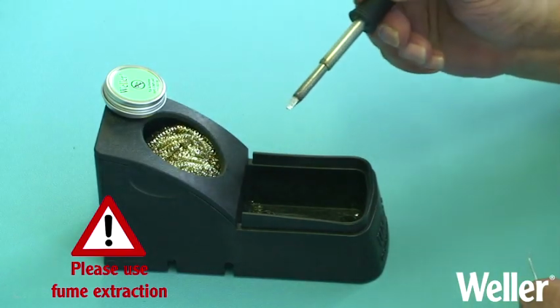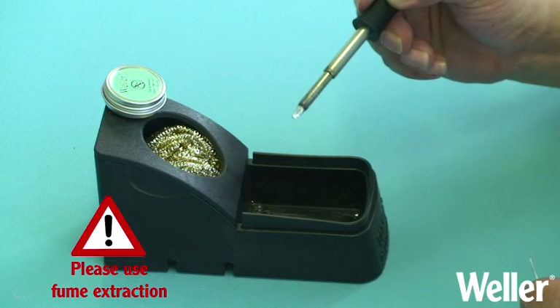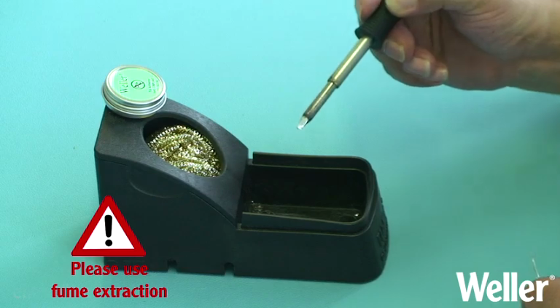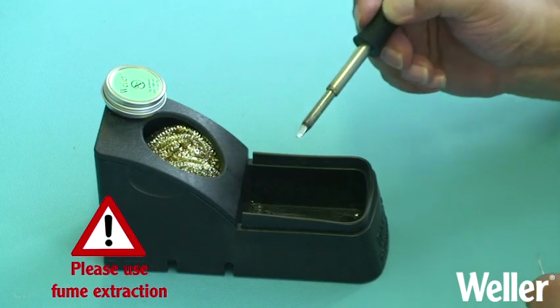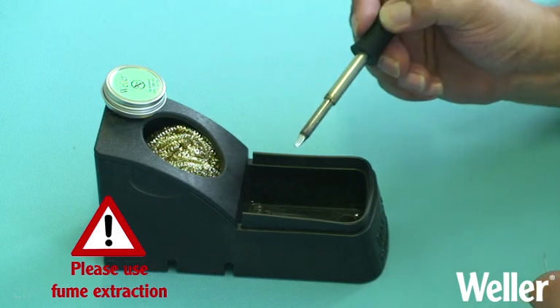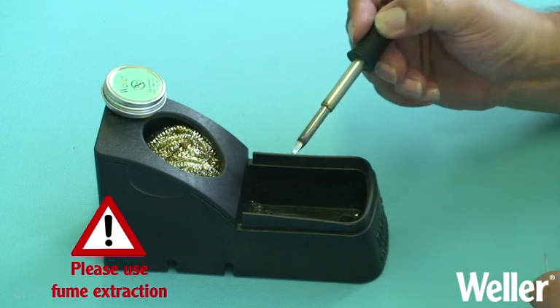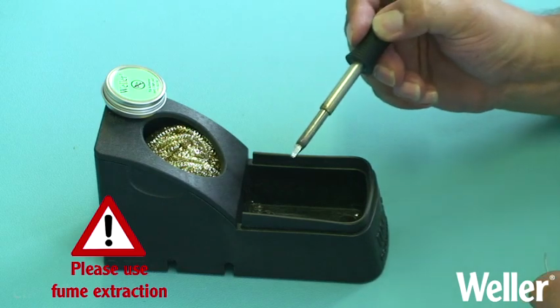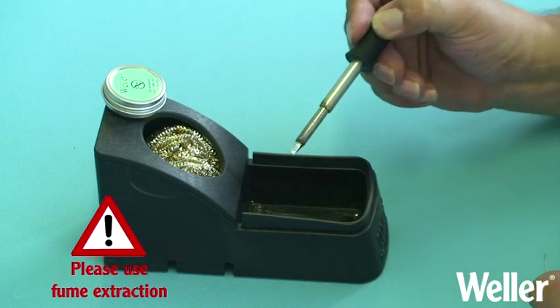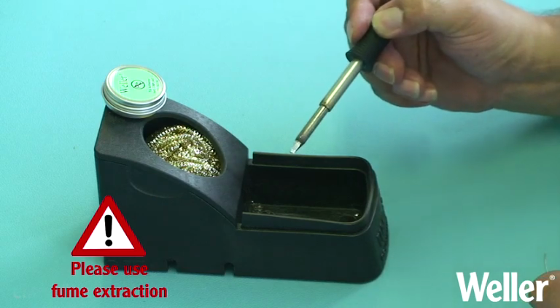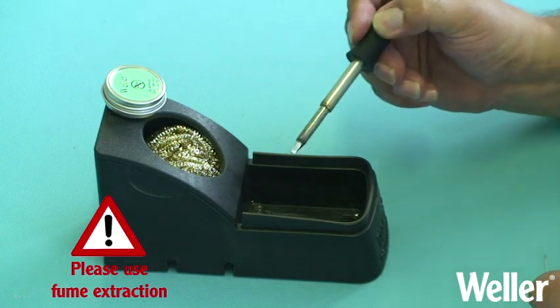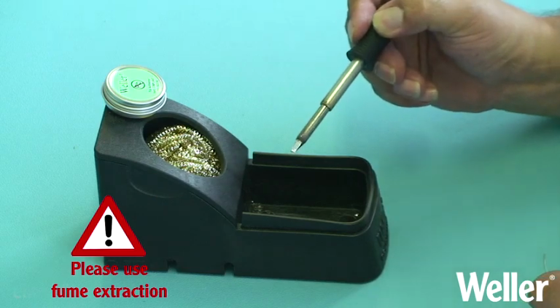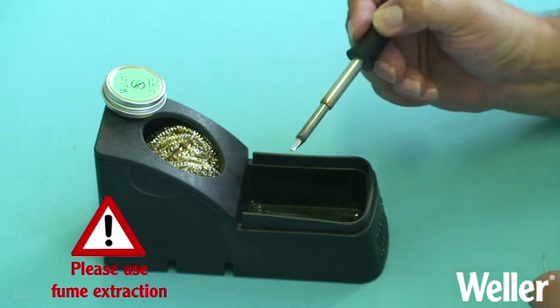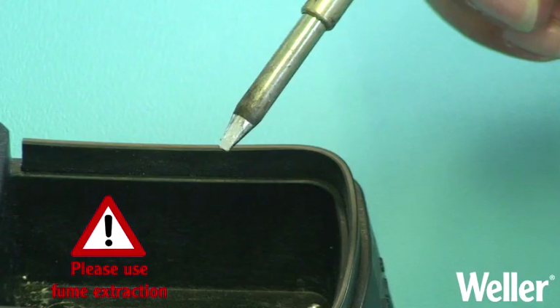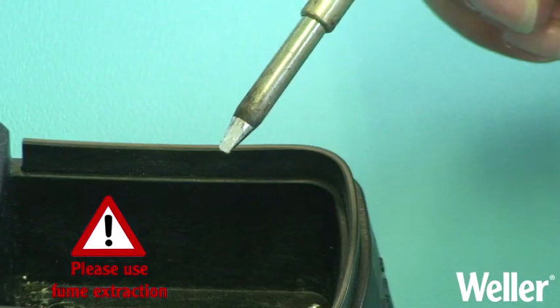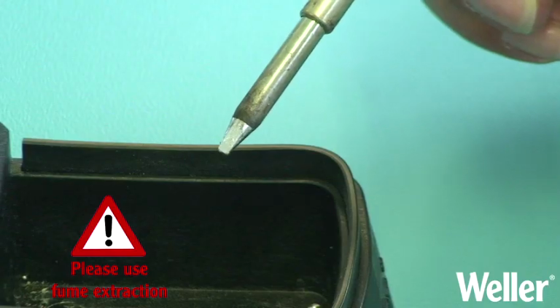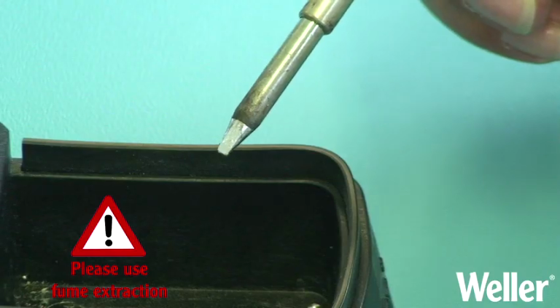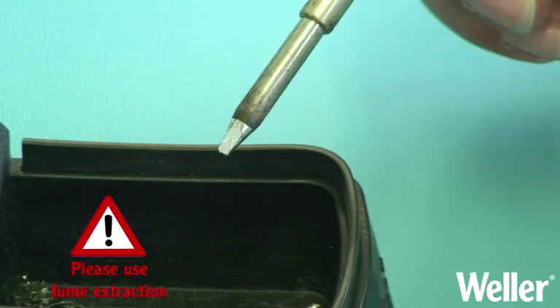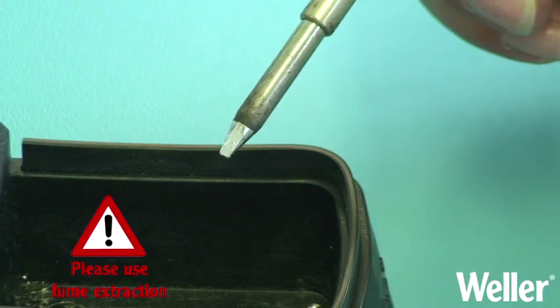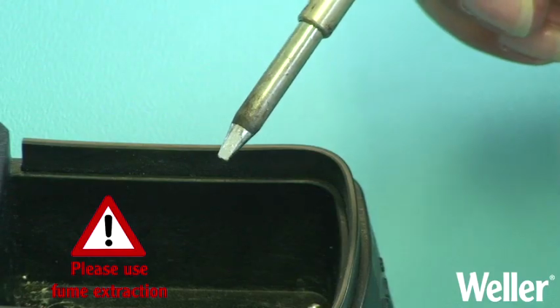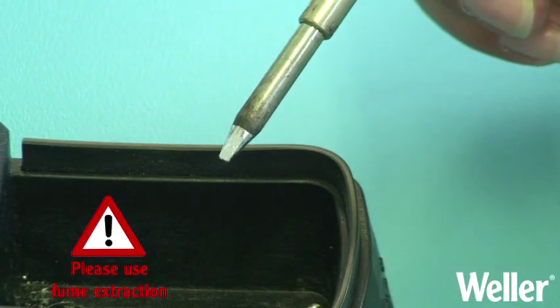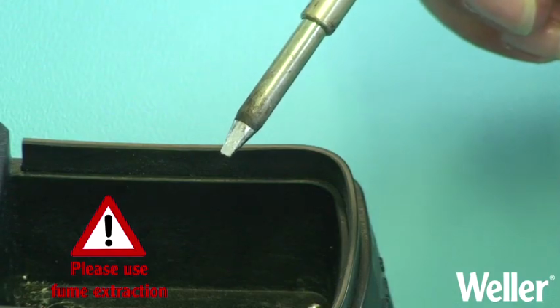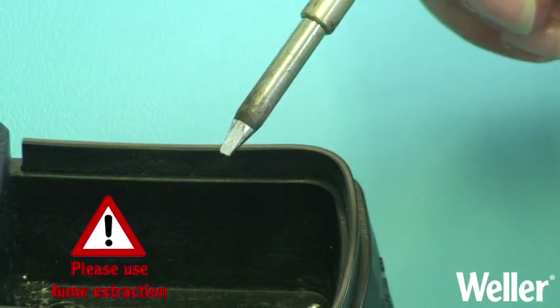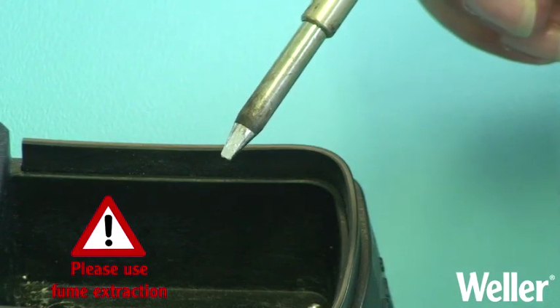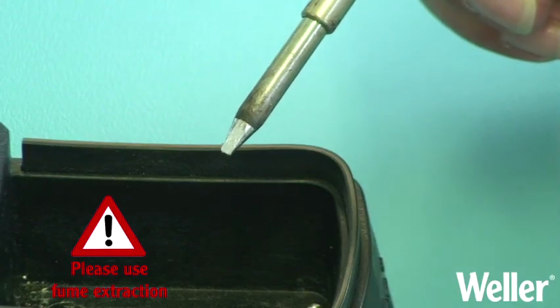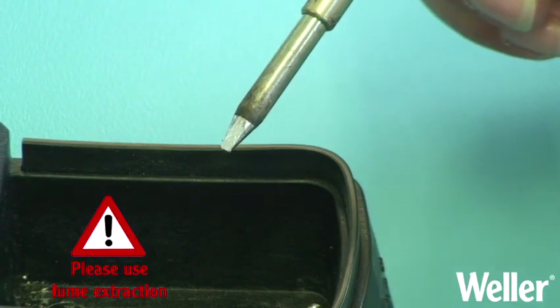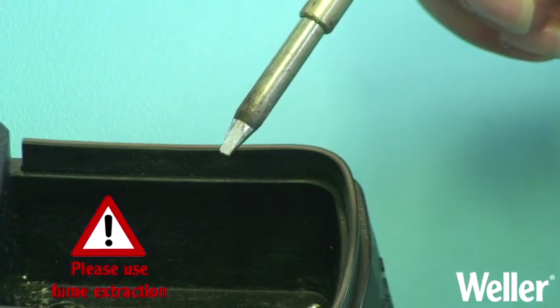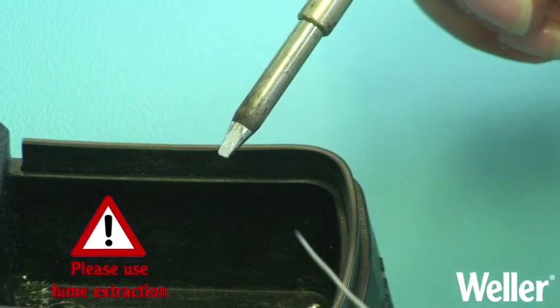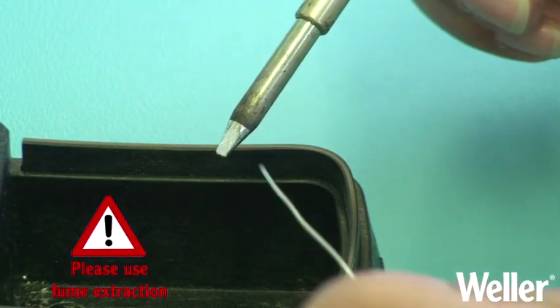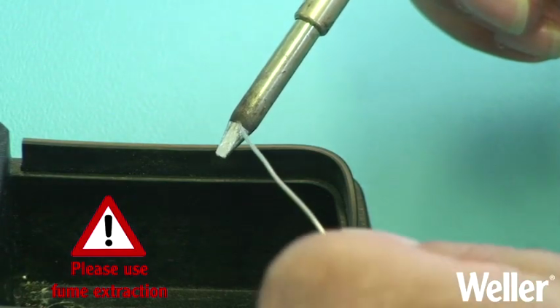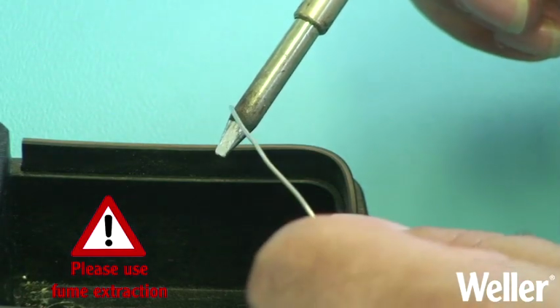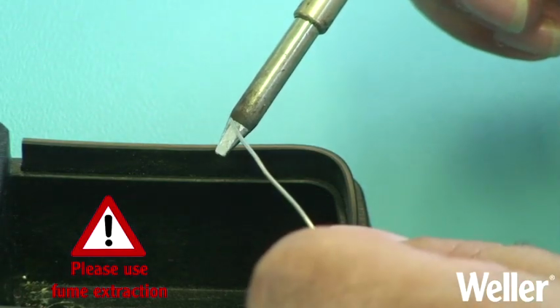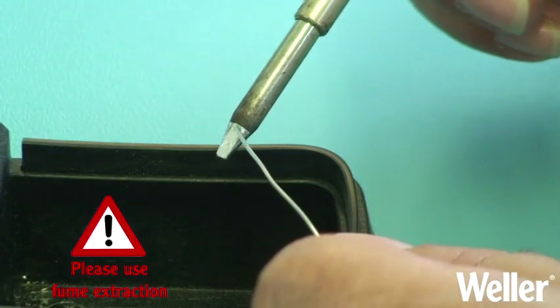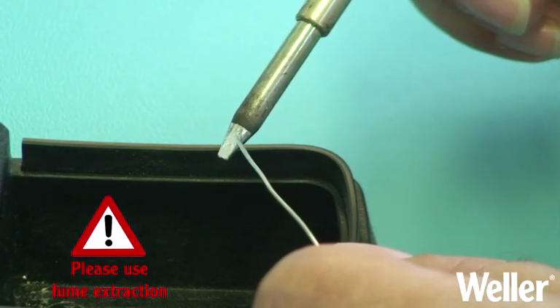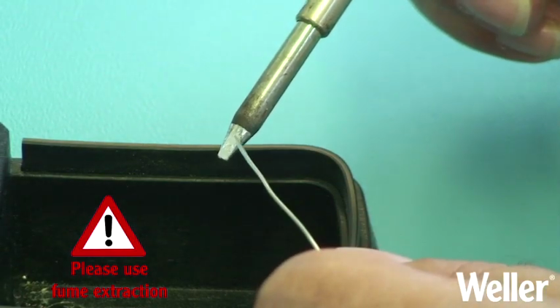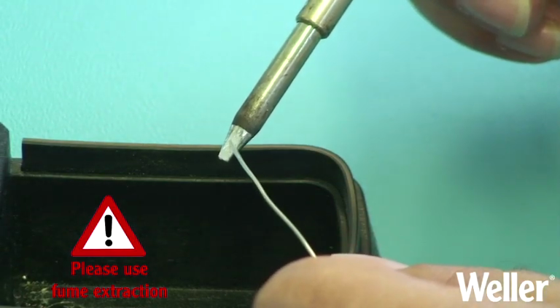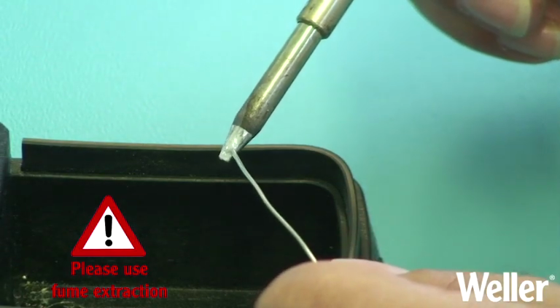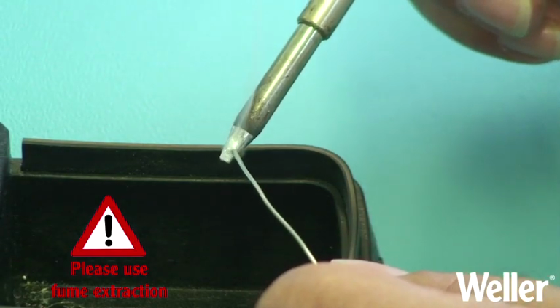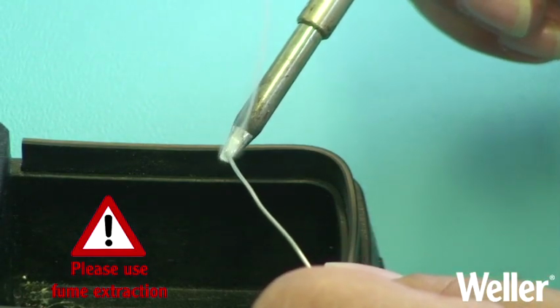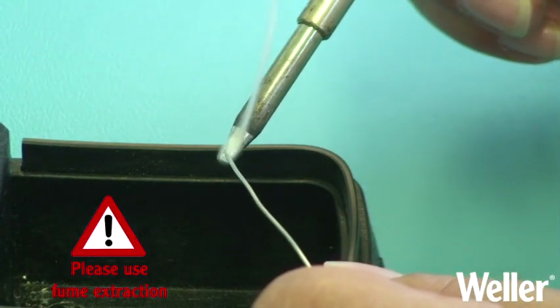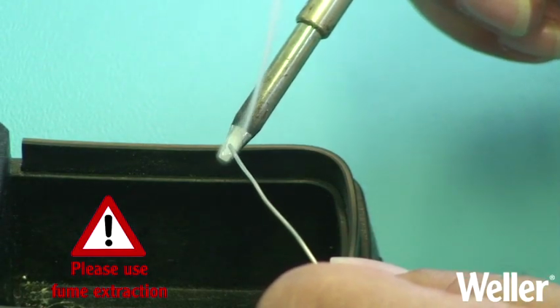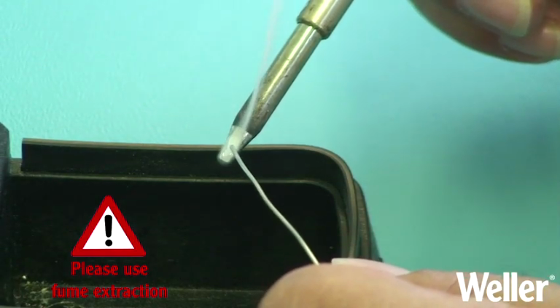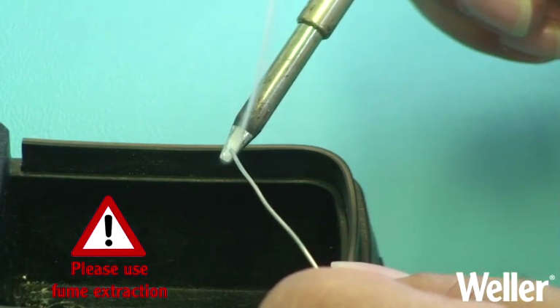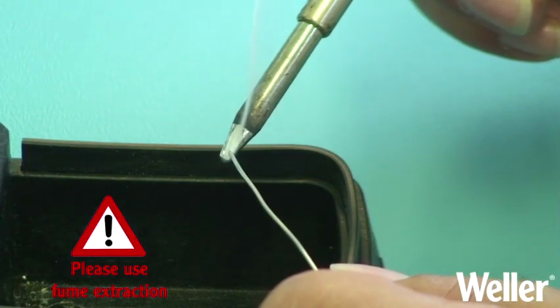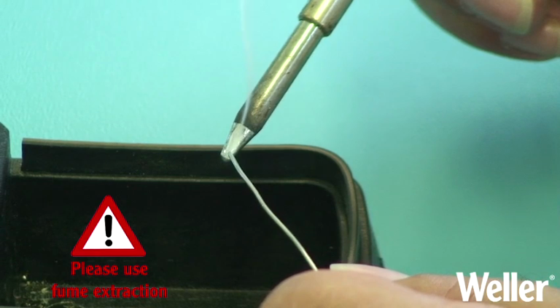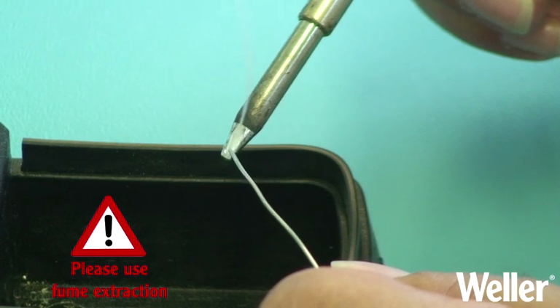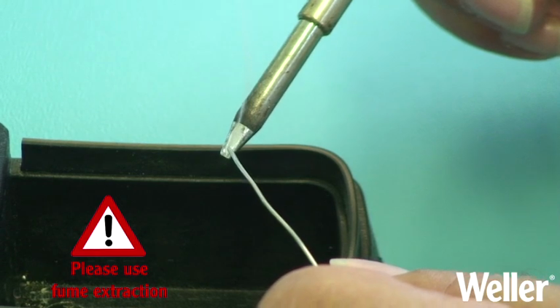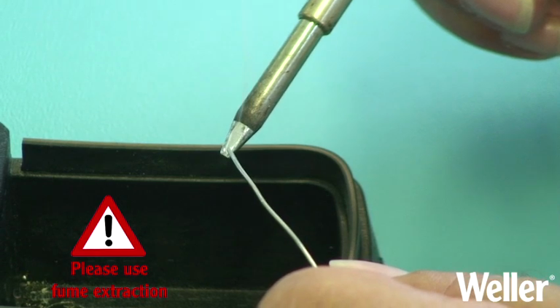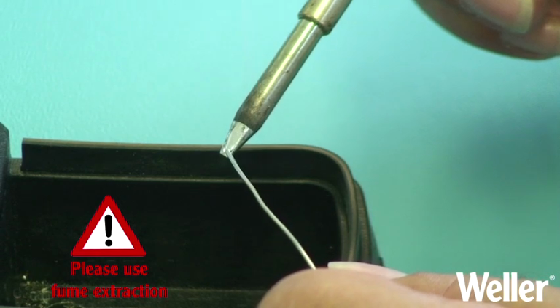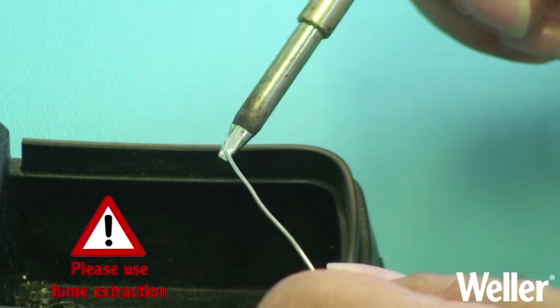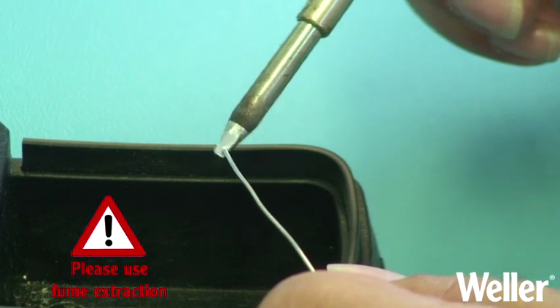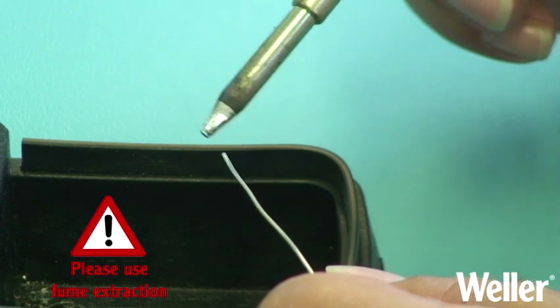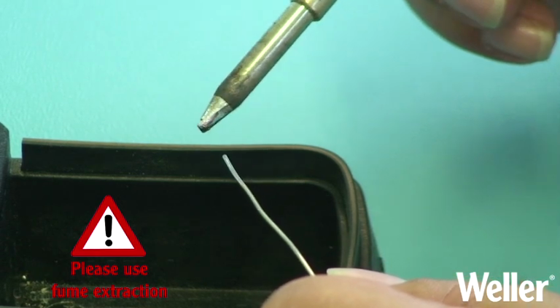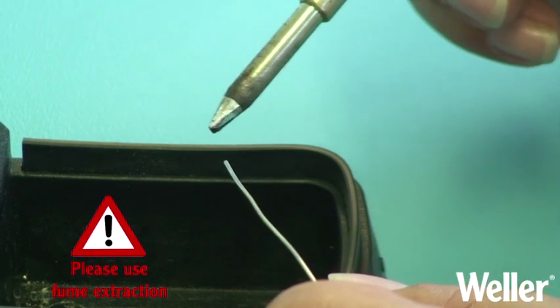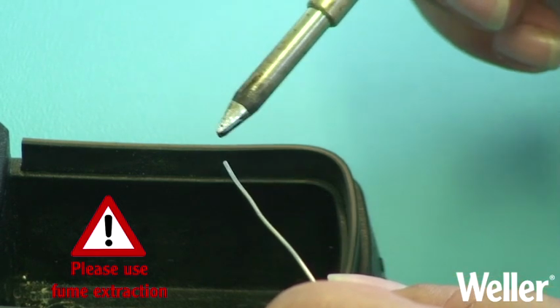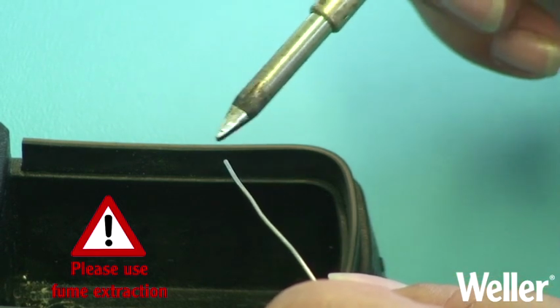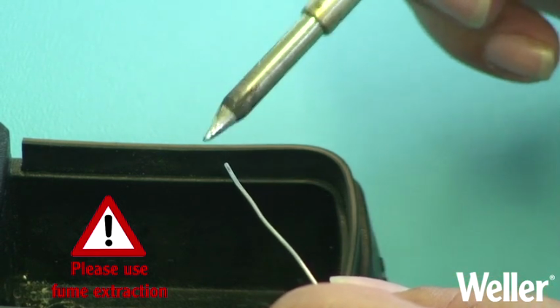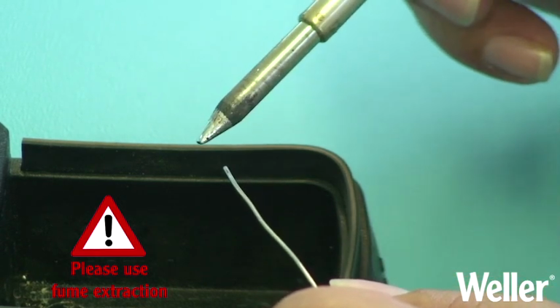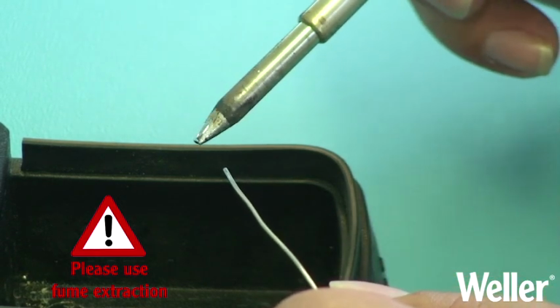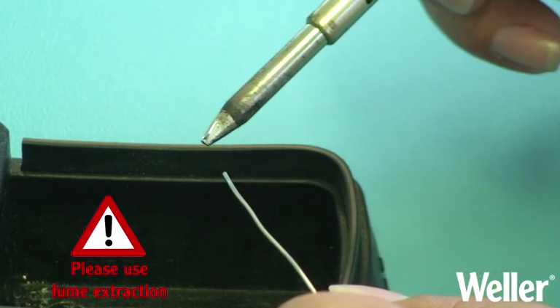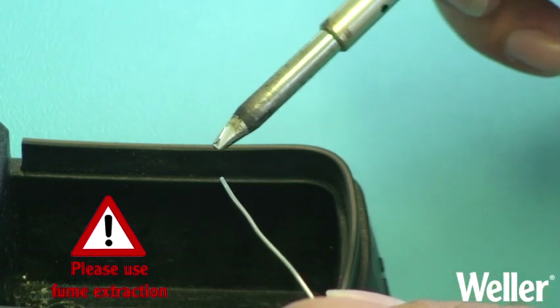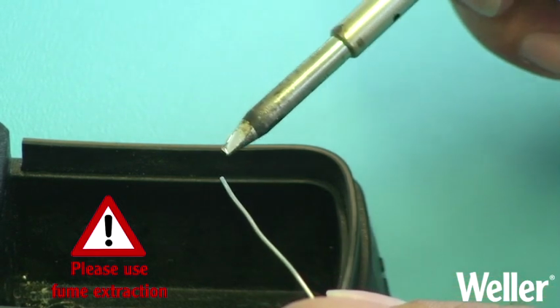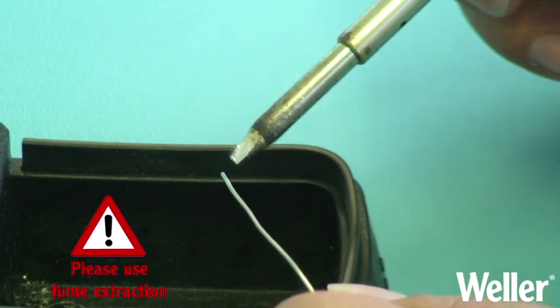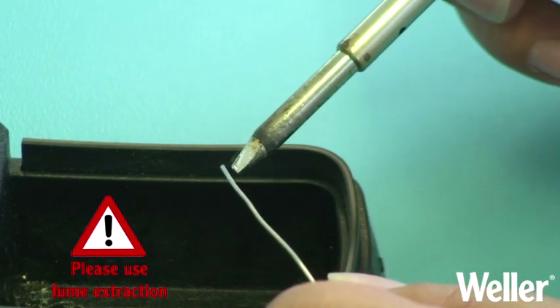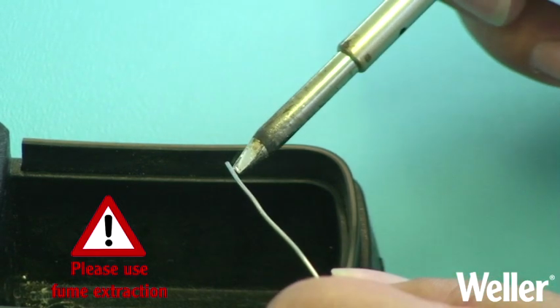After cleaning, it is always advised to immediately wet the tip with fresh solder again to prevent oxidisation. The tip is now ready to use again.